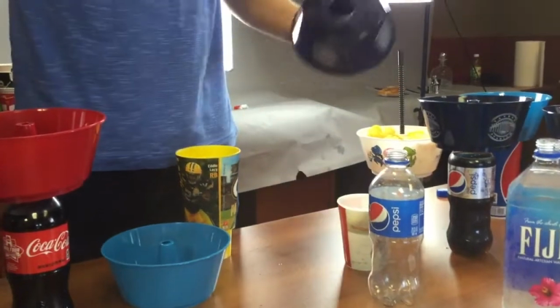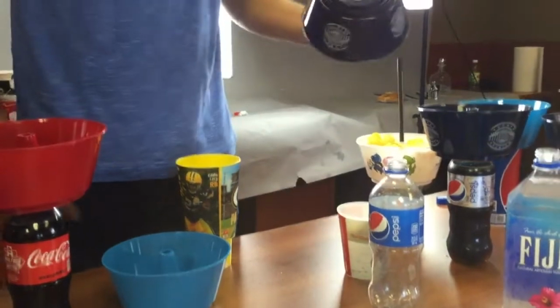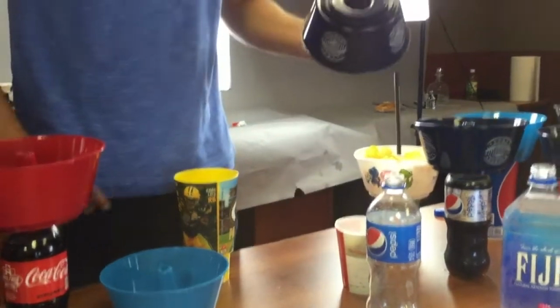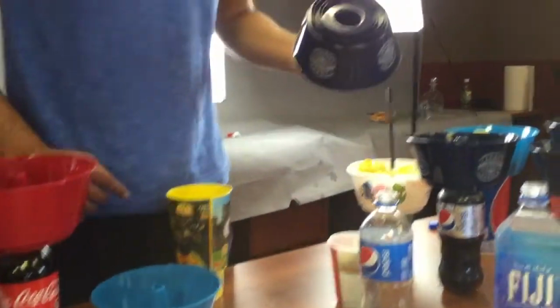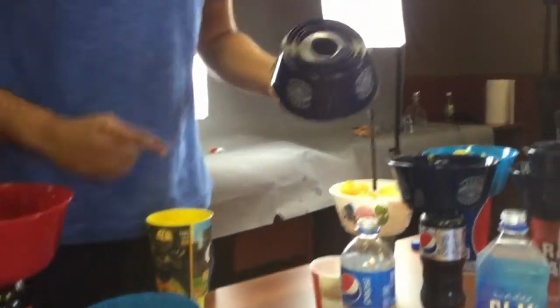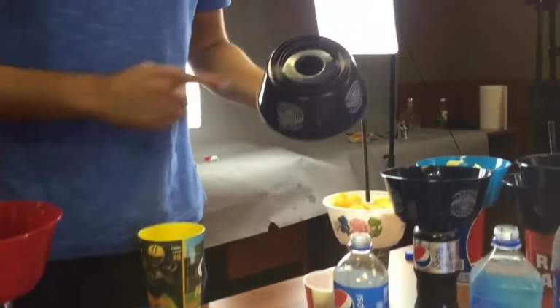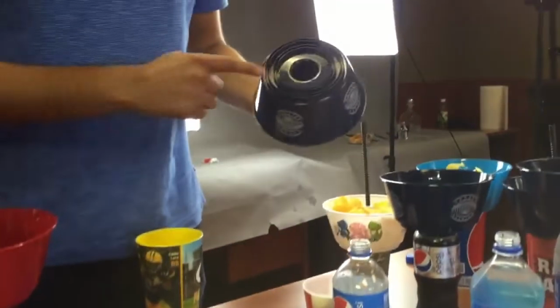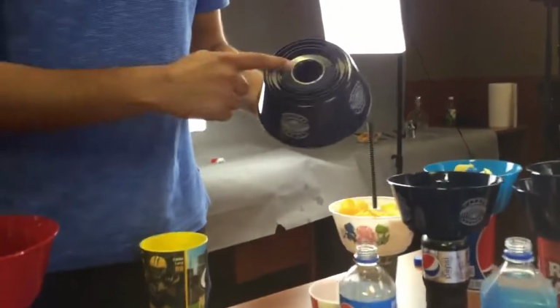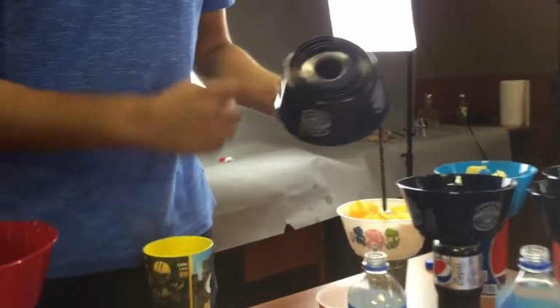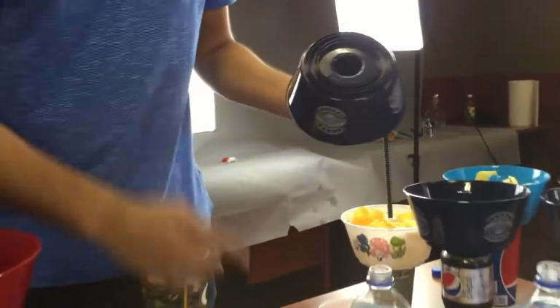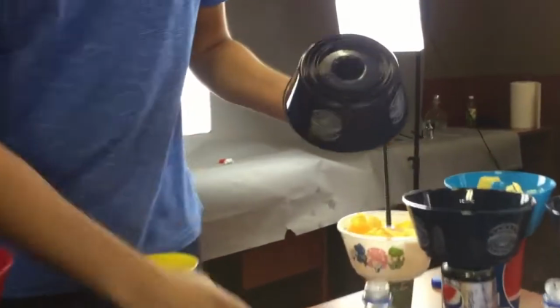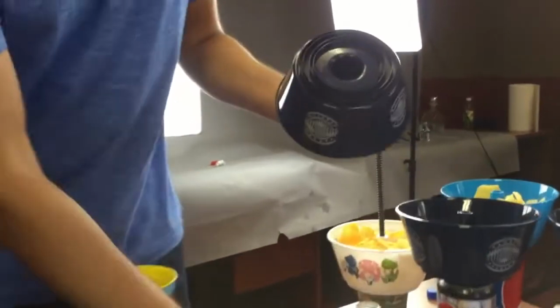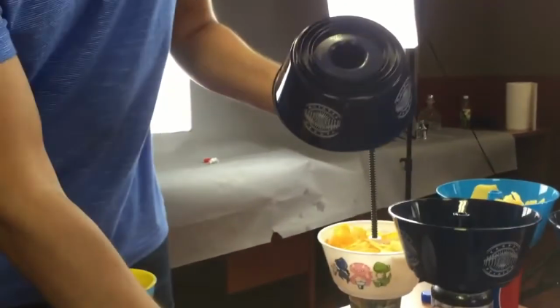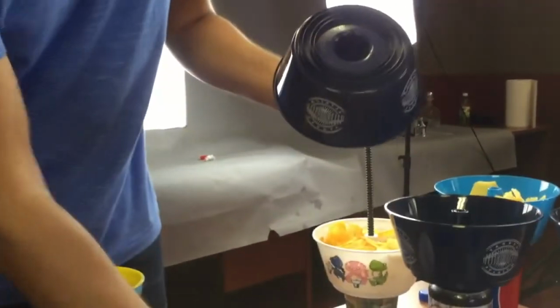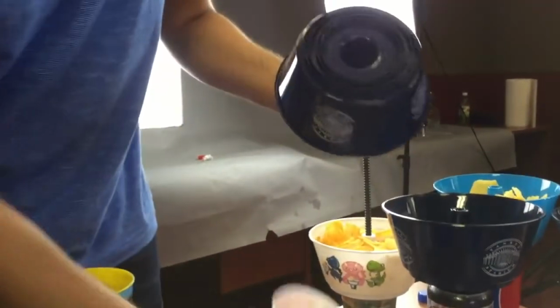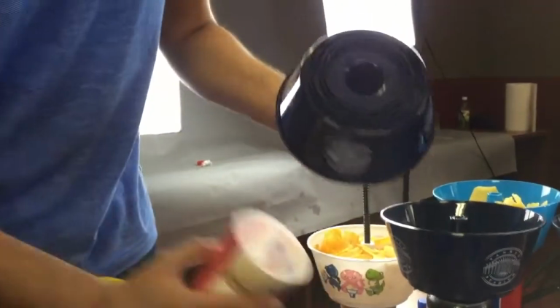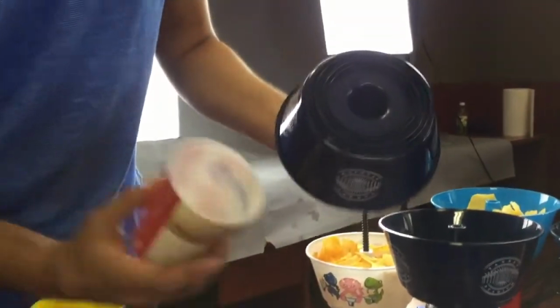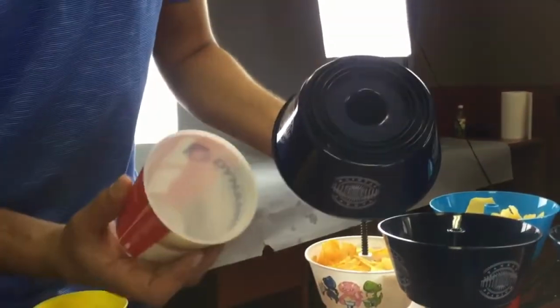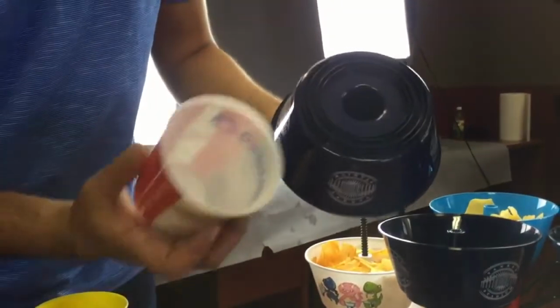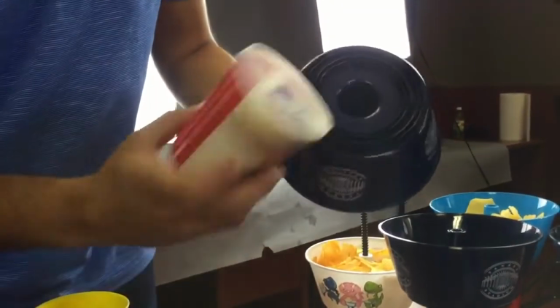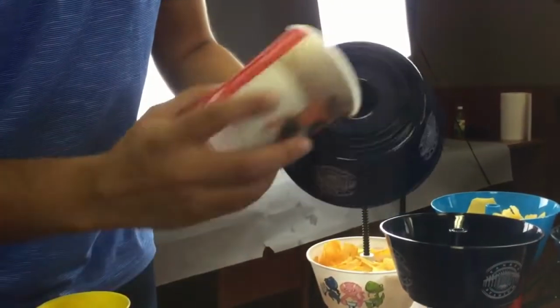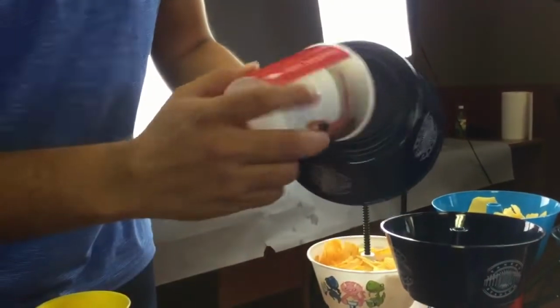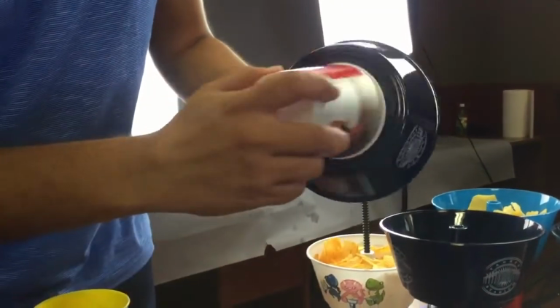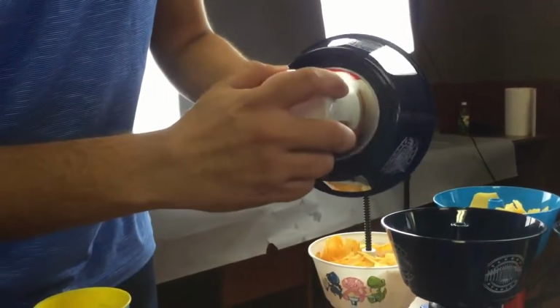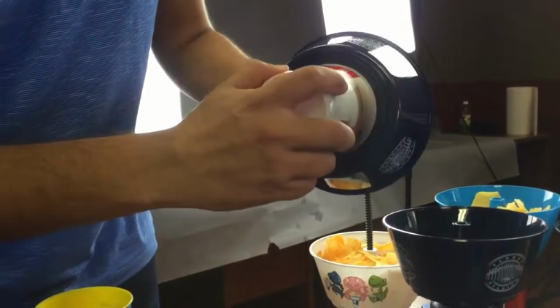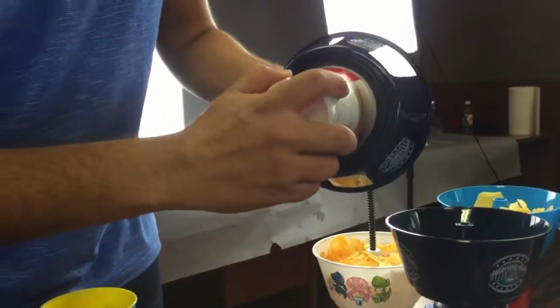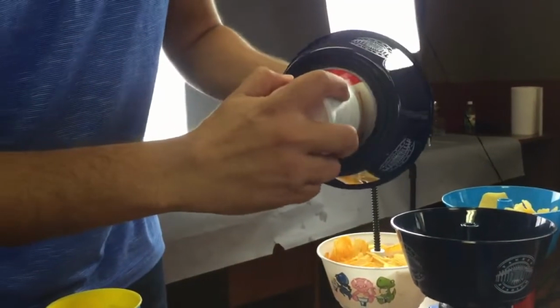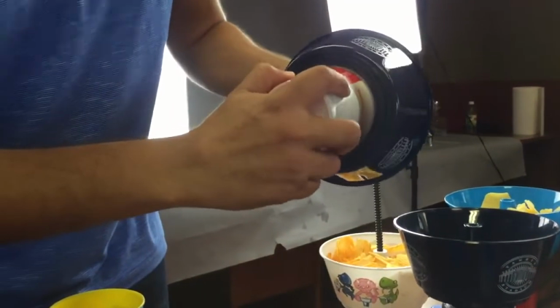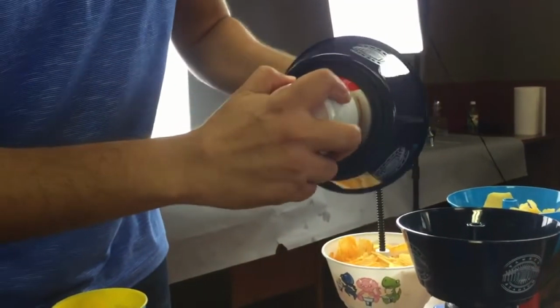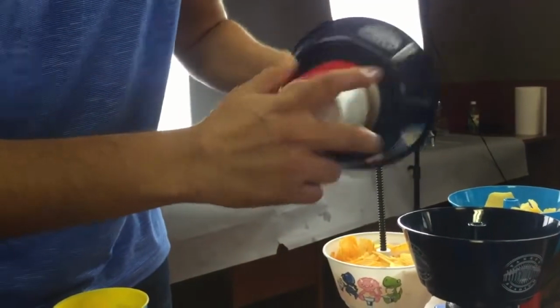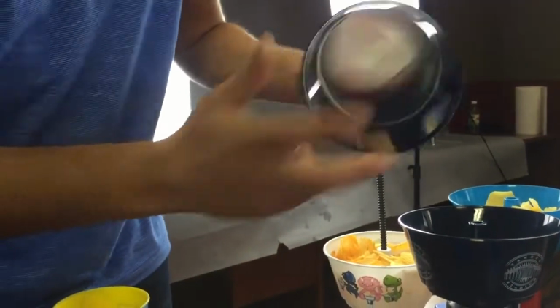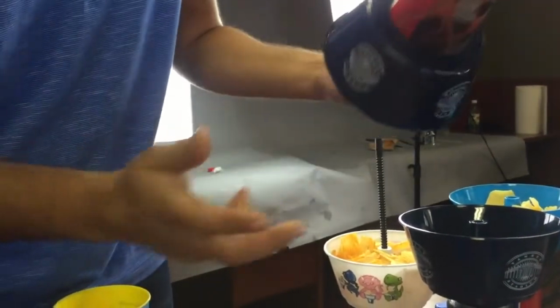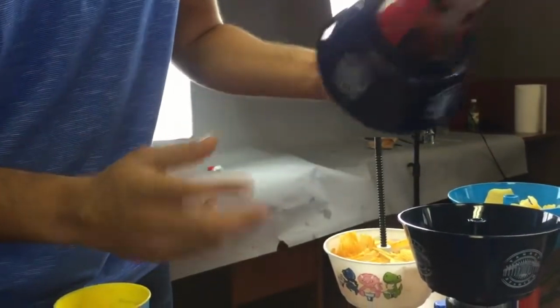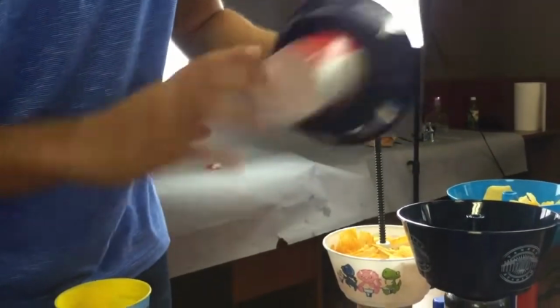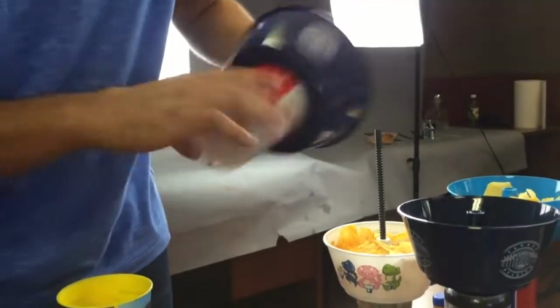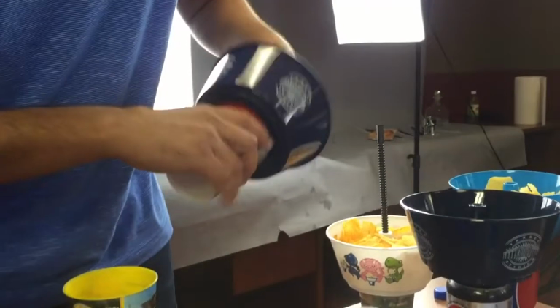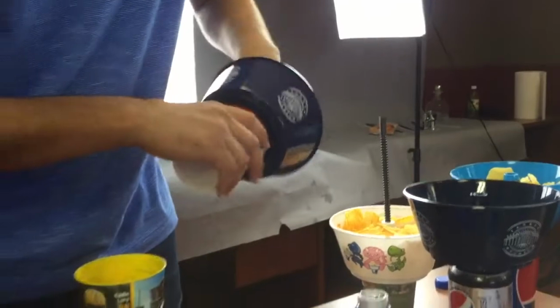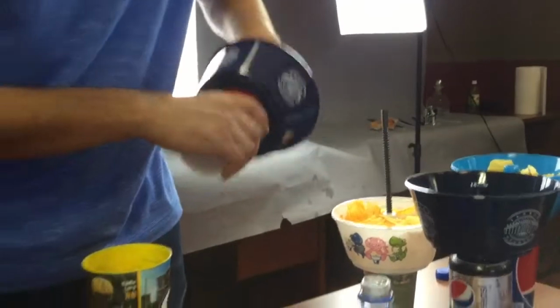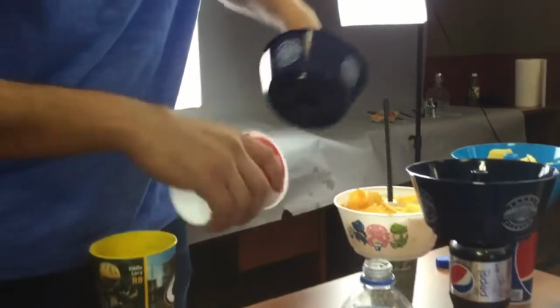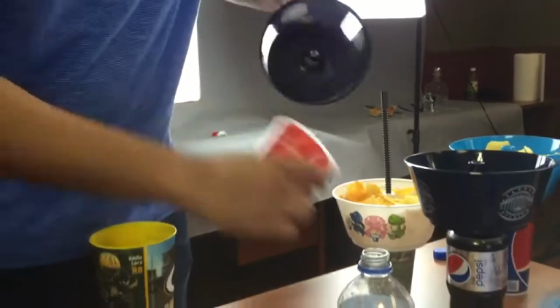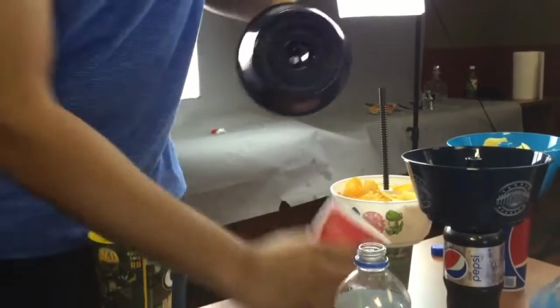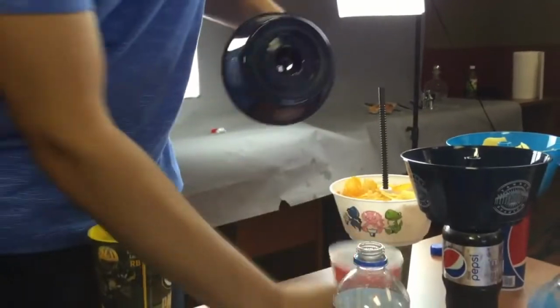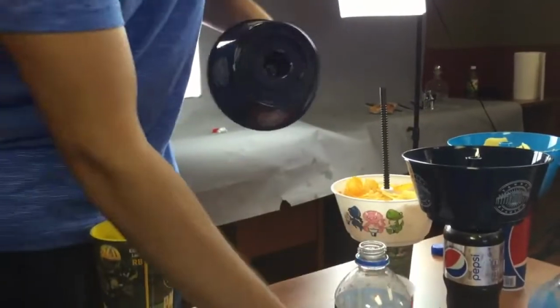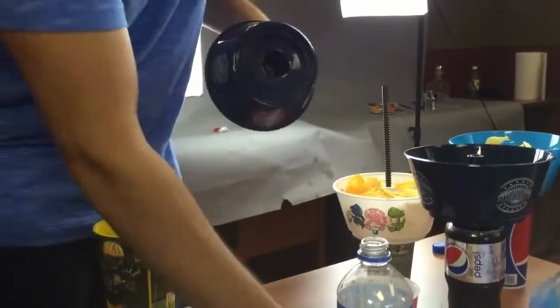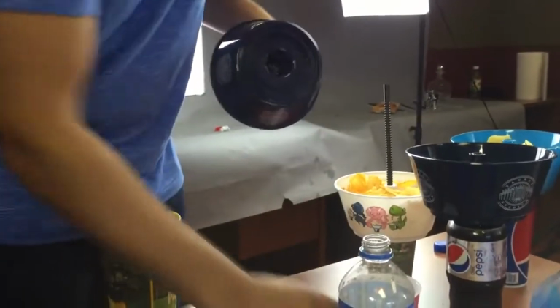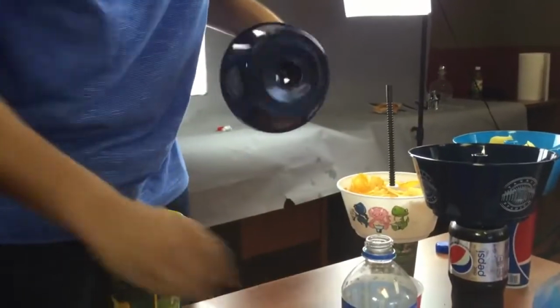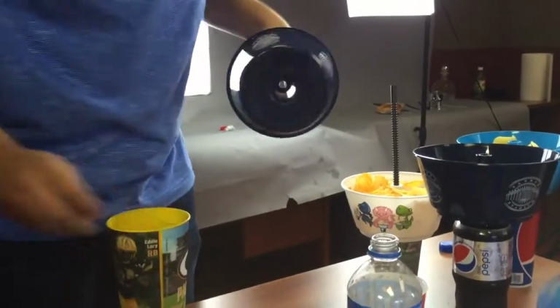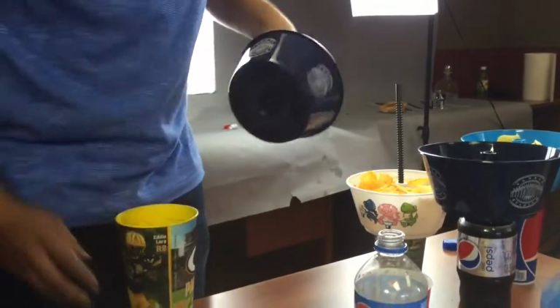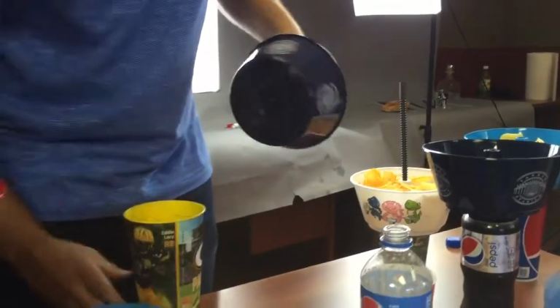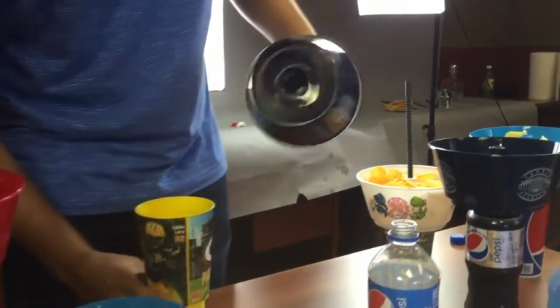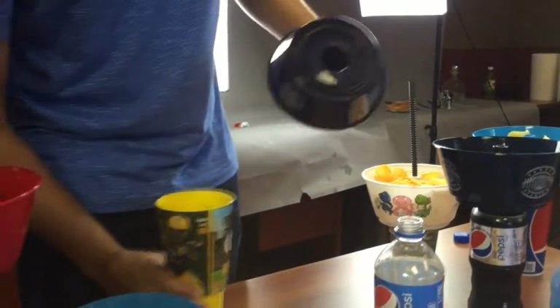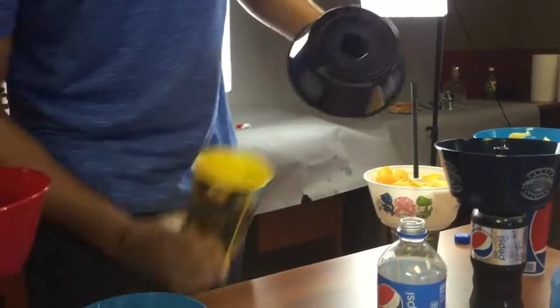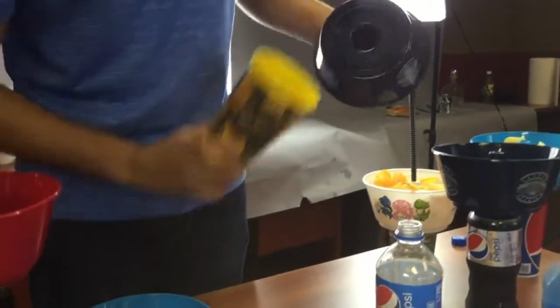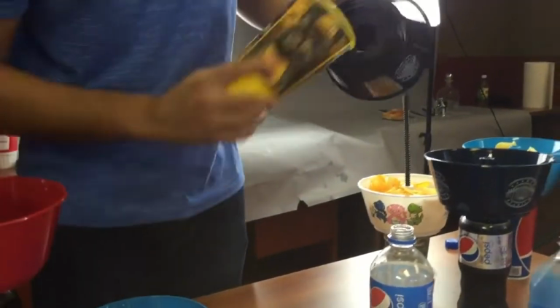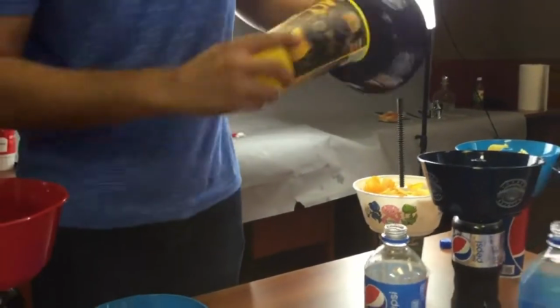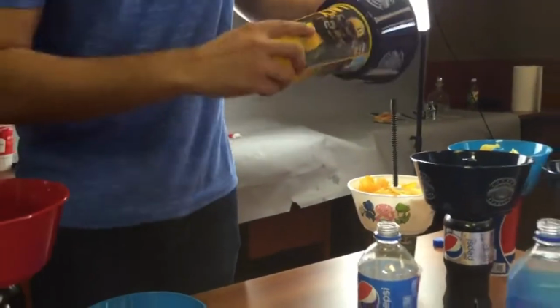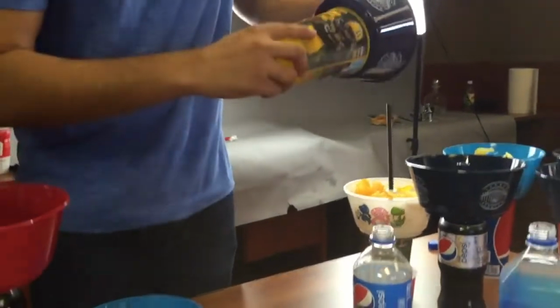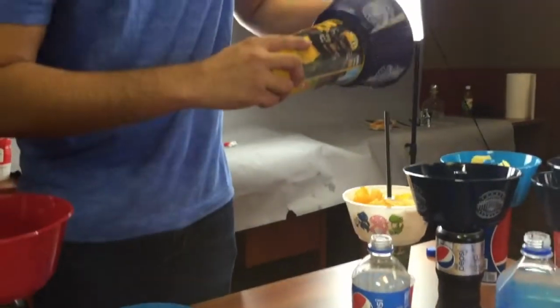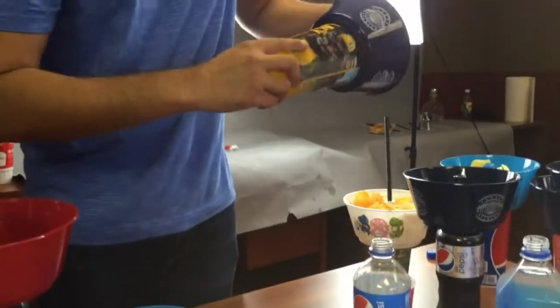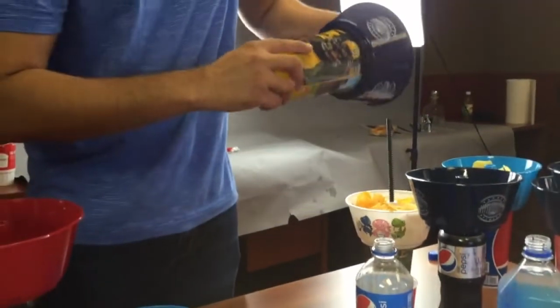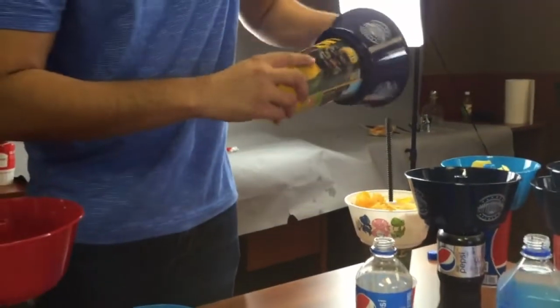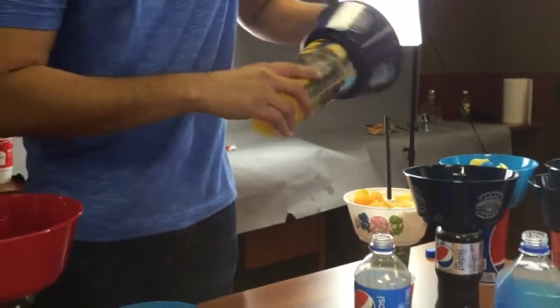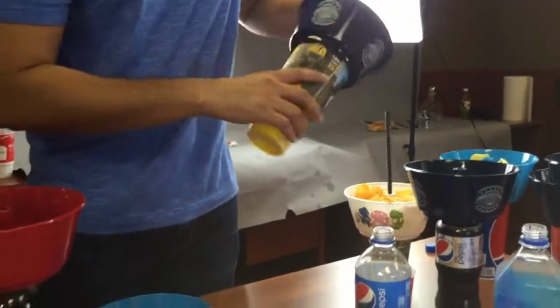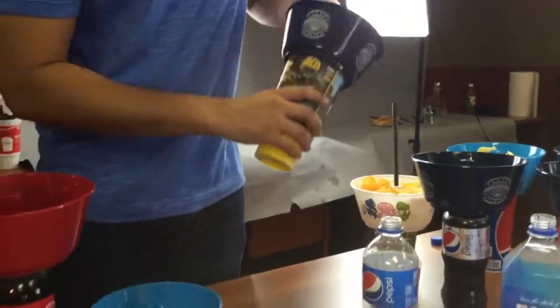The grub tub has multiple rings on the bottom that allow it to work with different size cups. You can use a small cup, a medium cup, or even a large cup with the same grub tub.